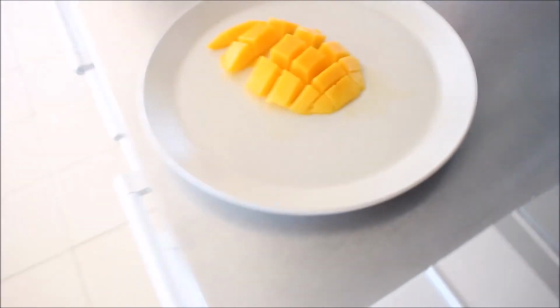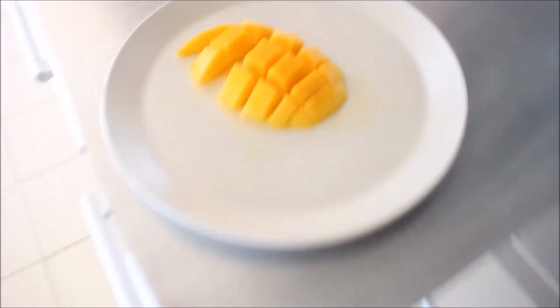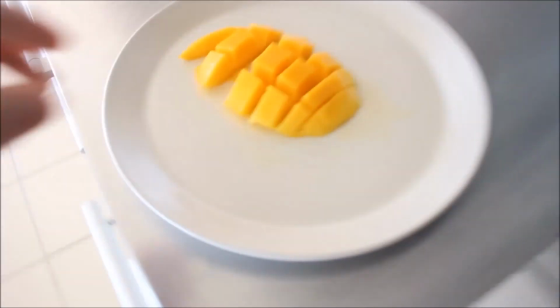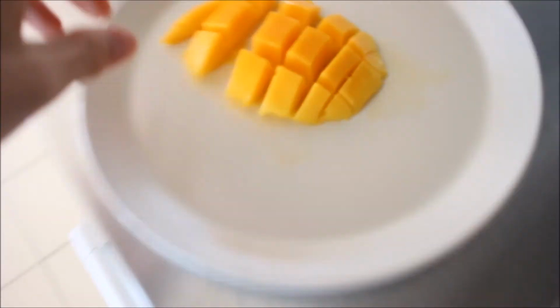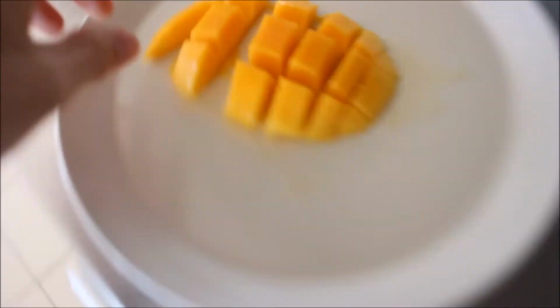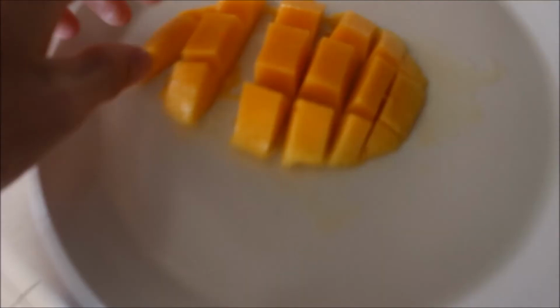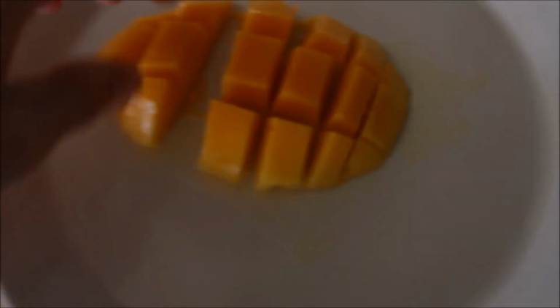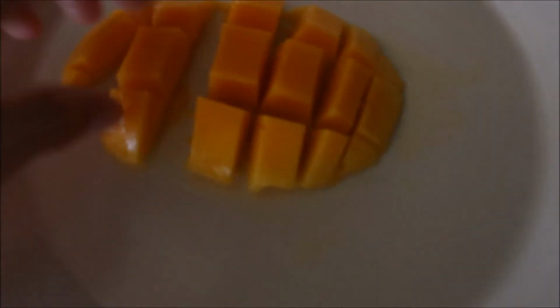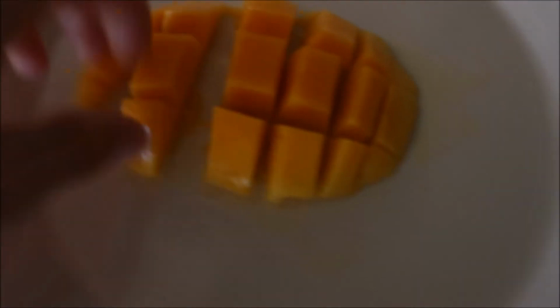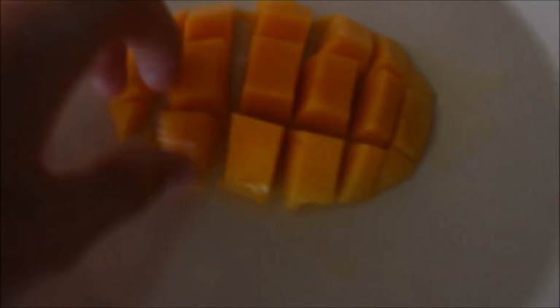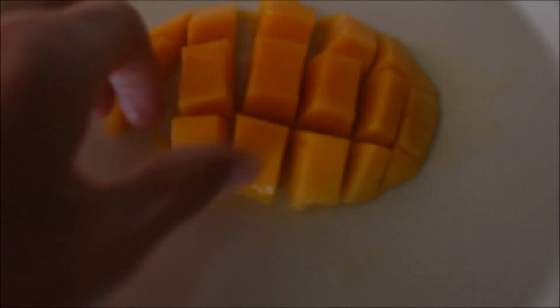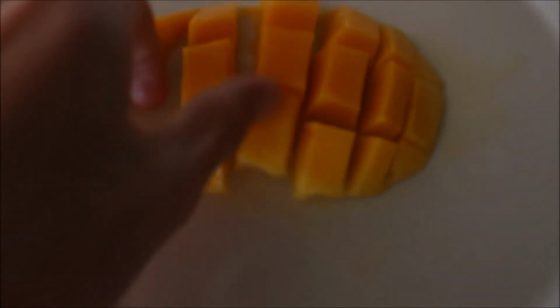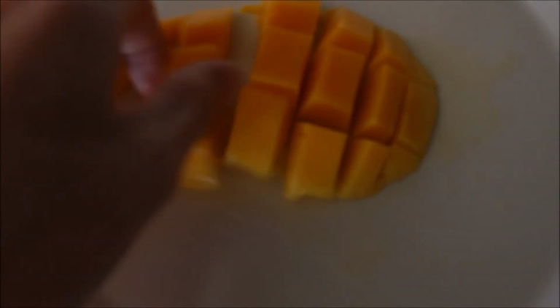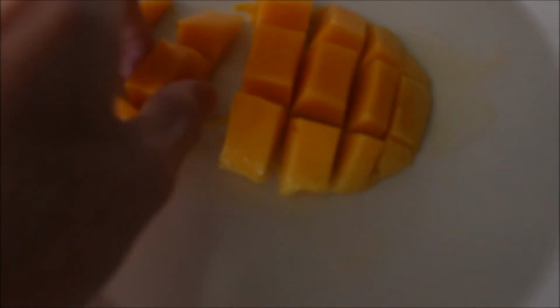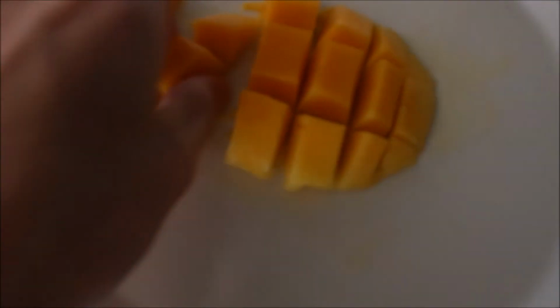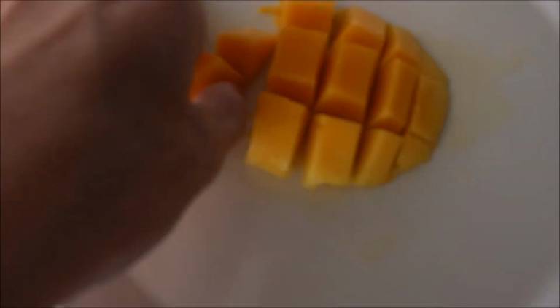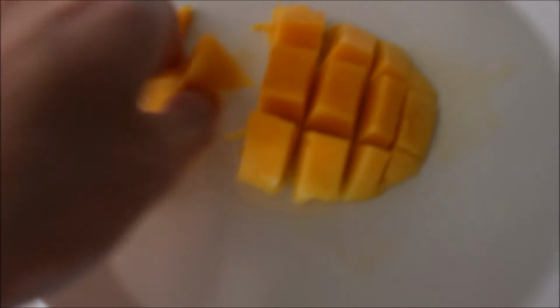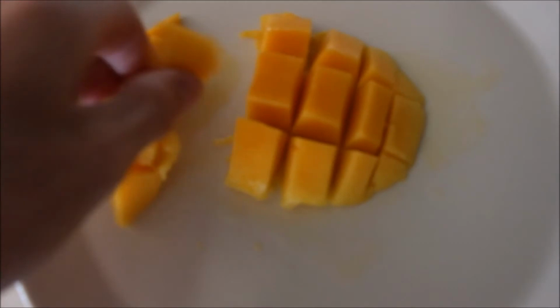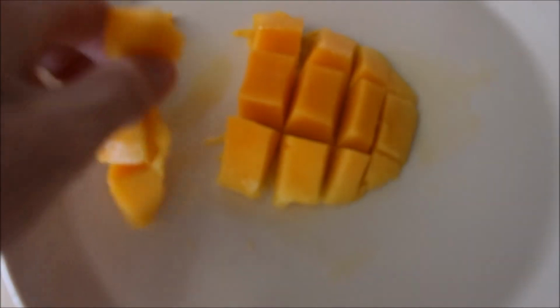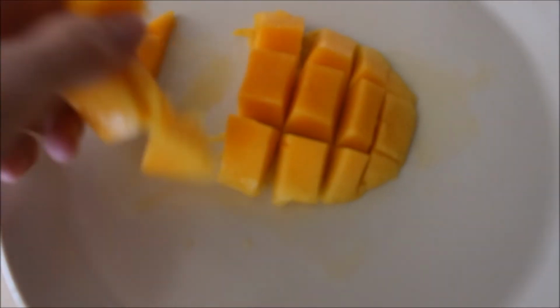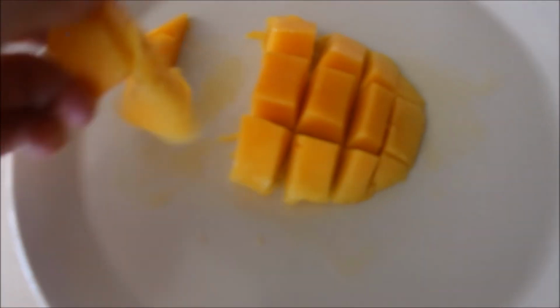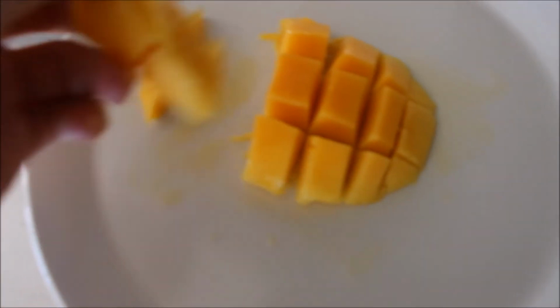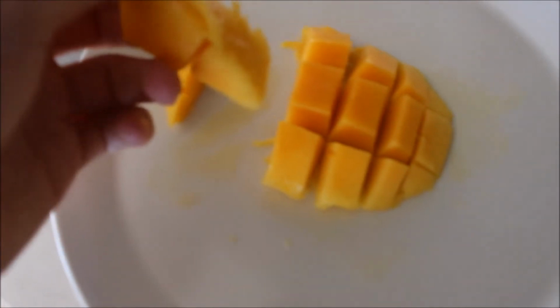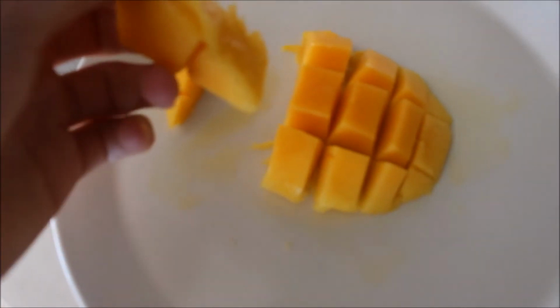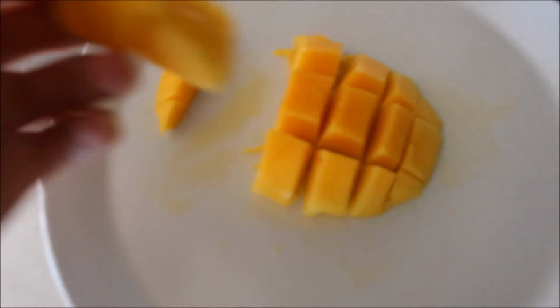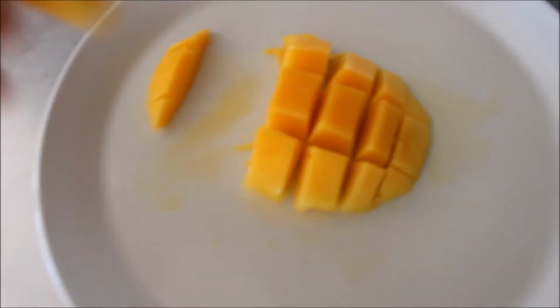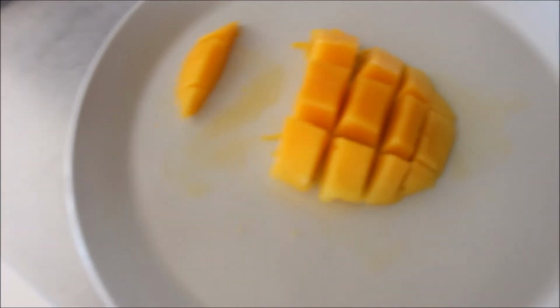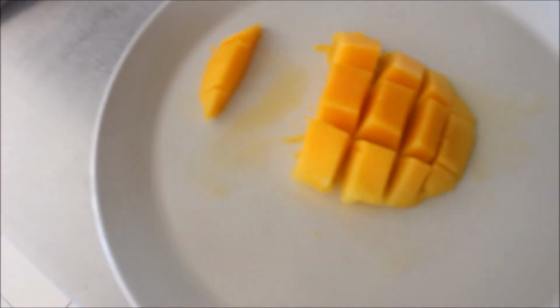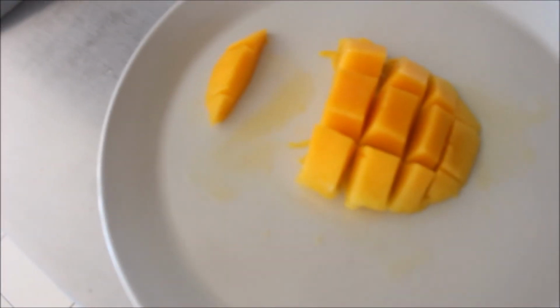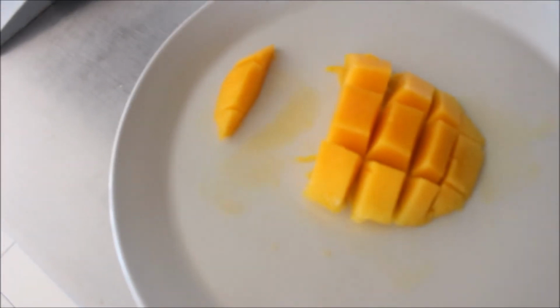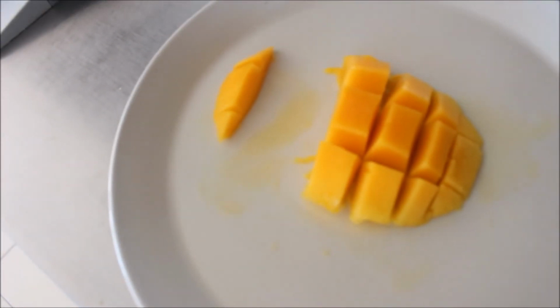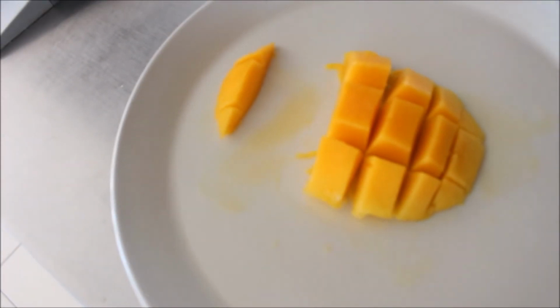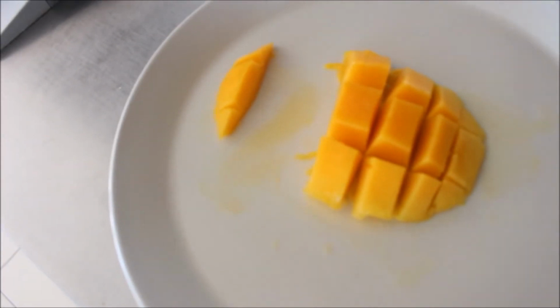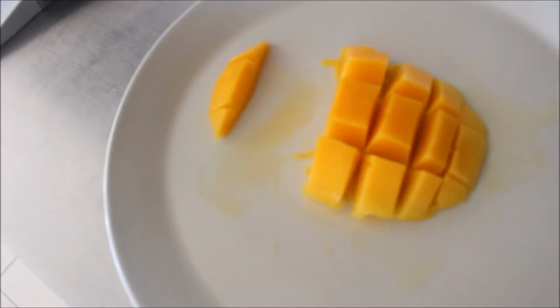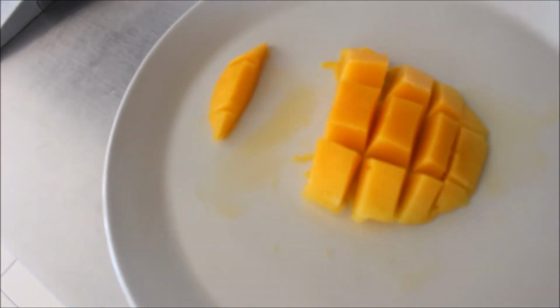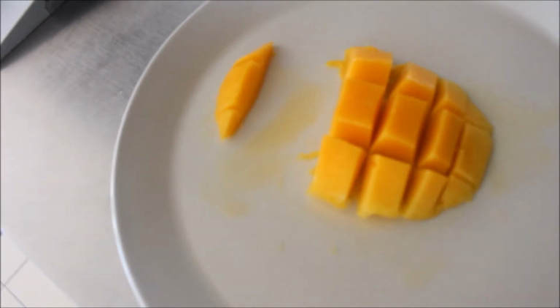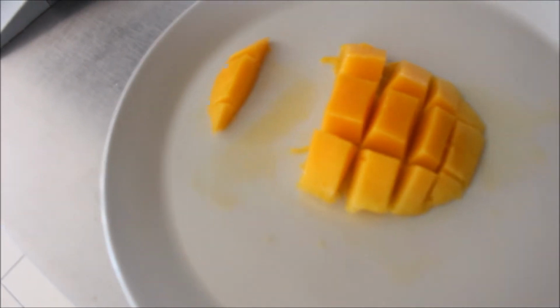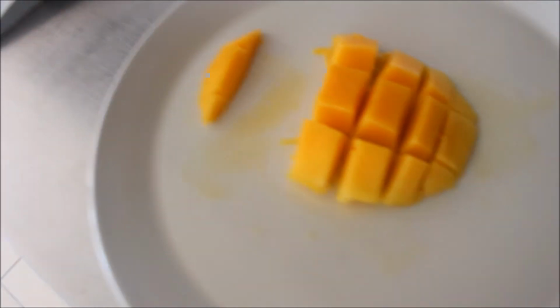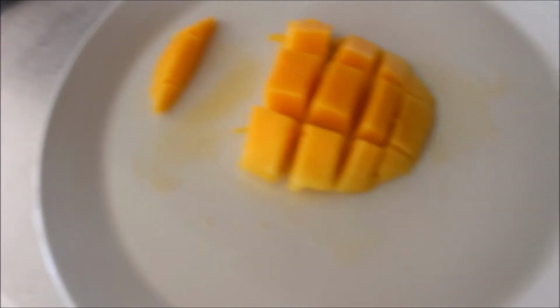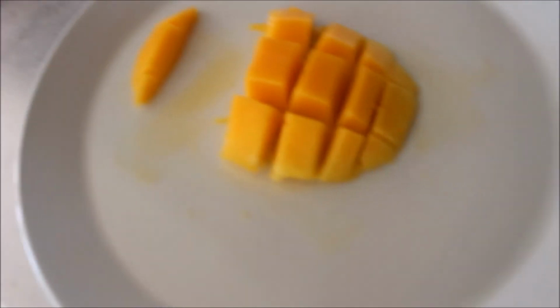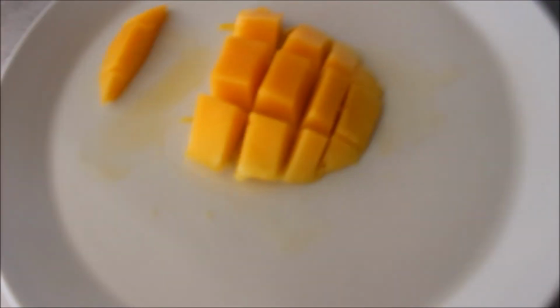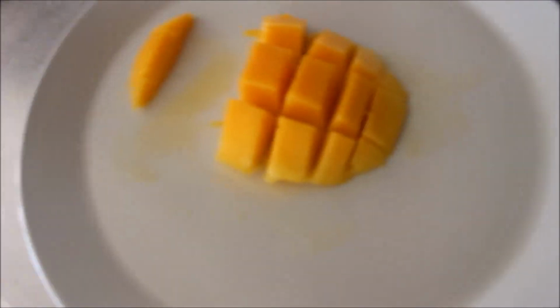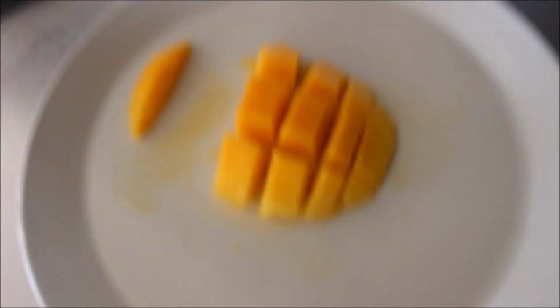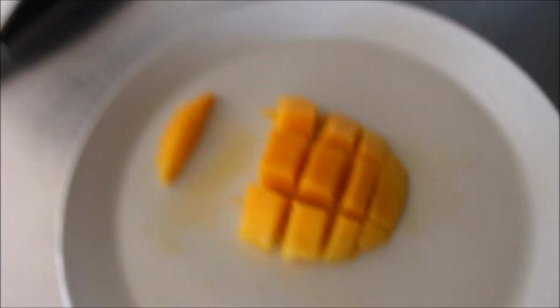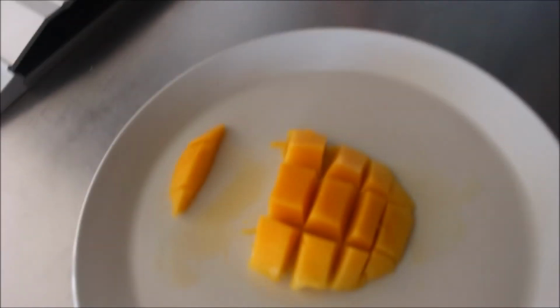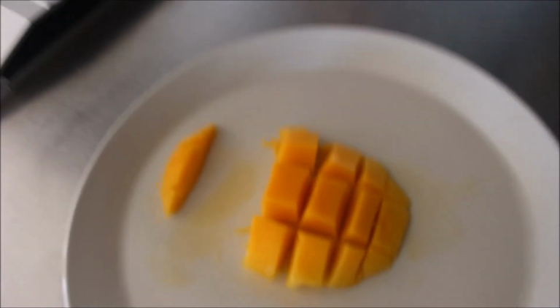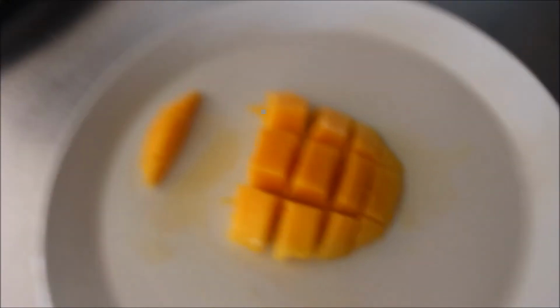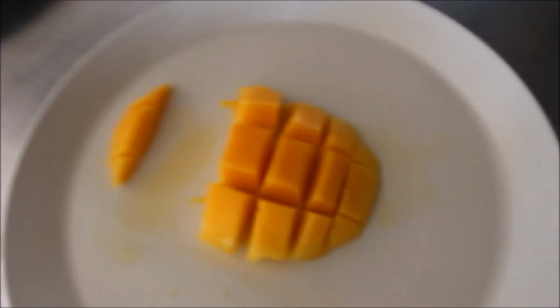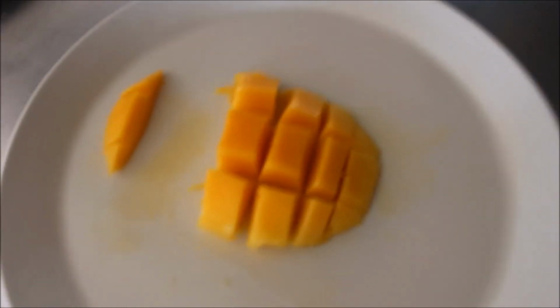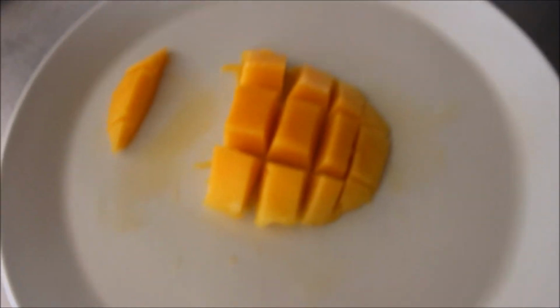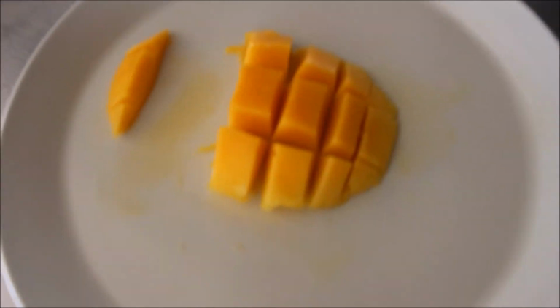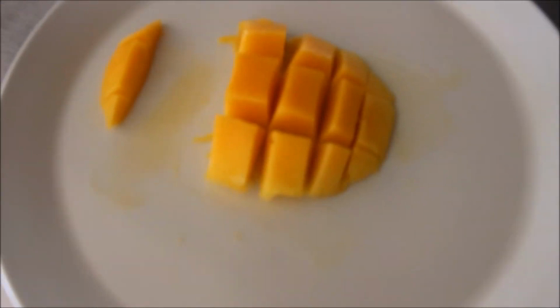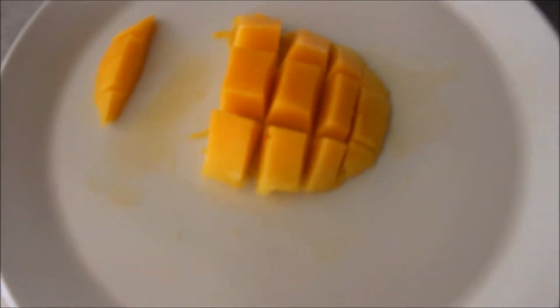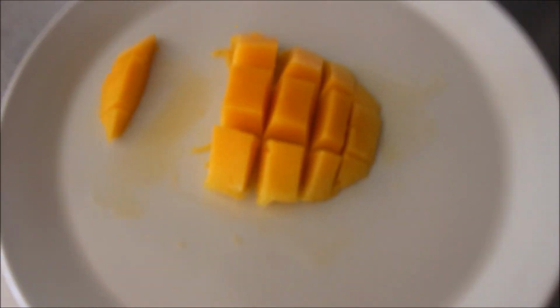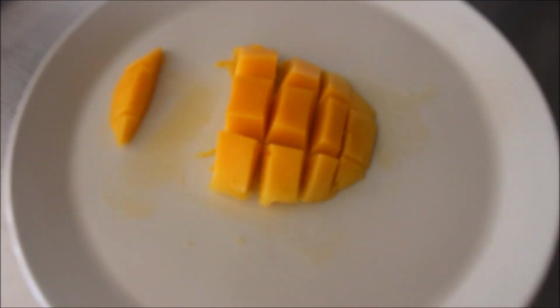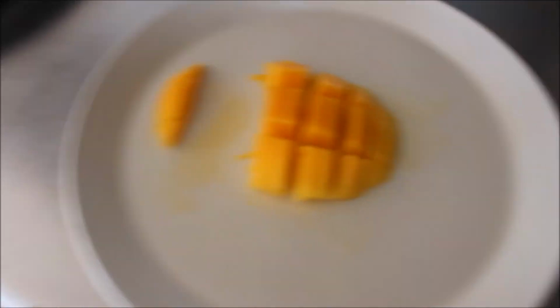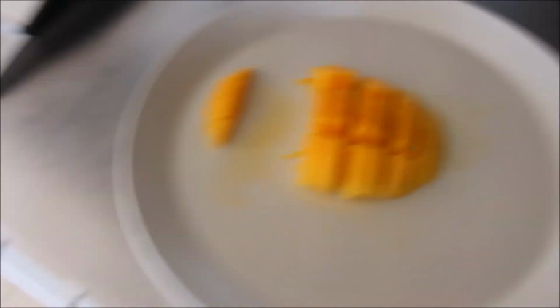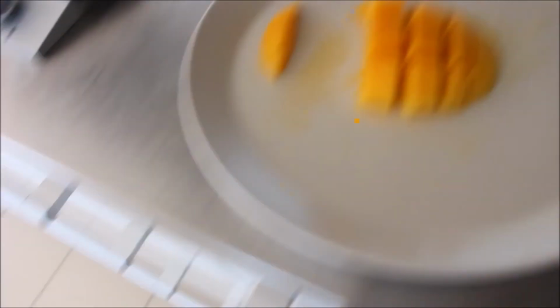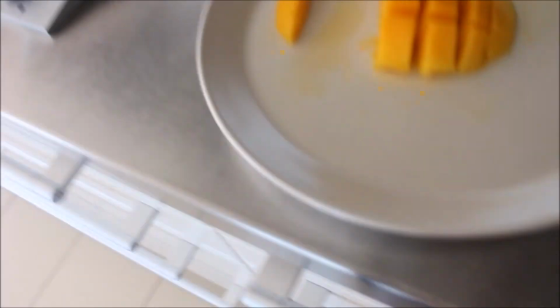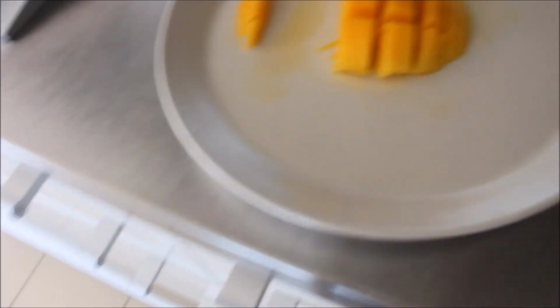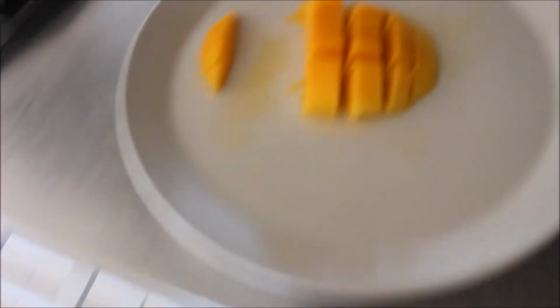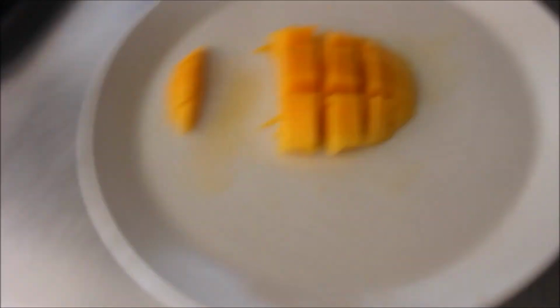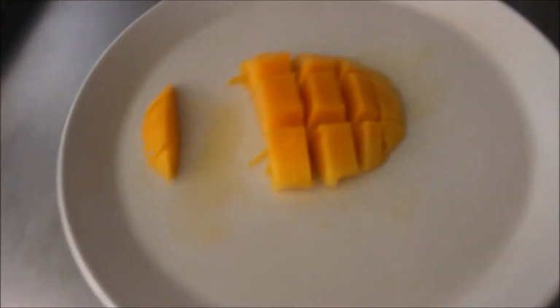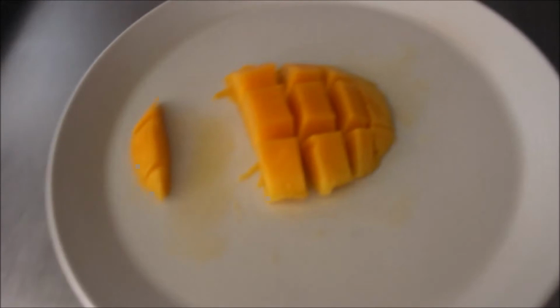Look, it's just like pieces. You could just eat them. How delicious.